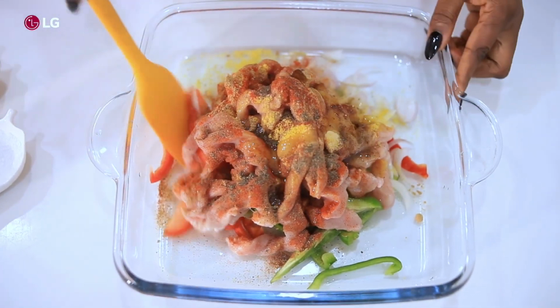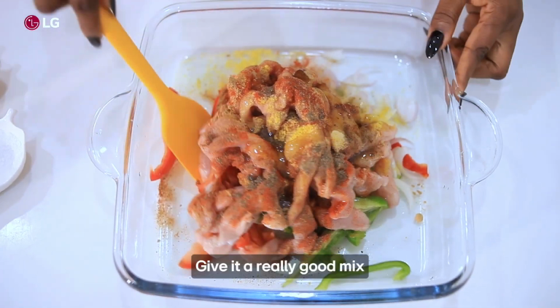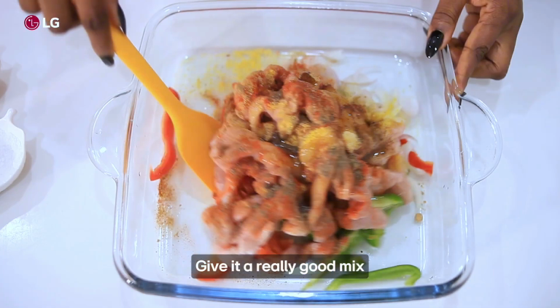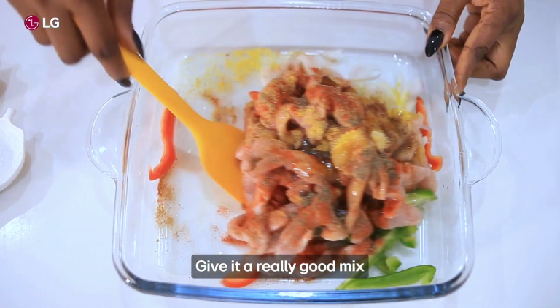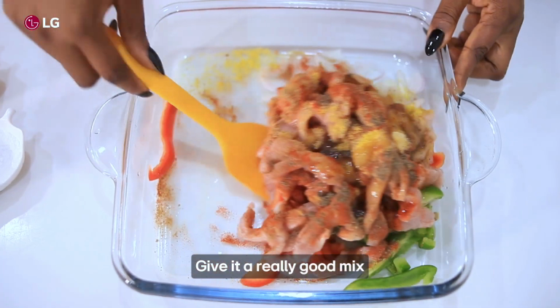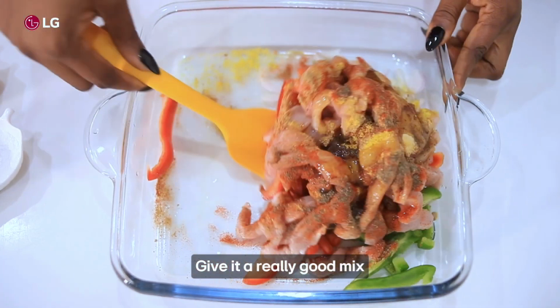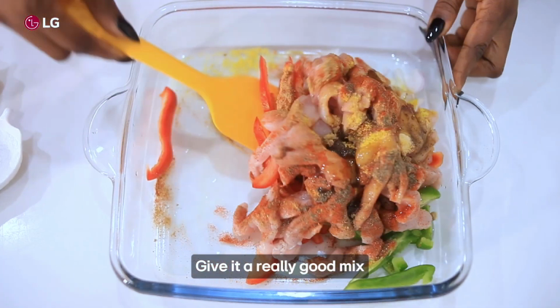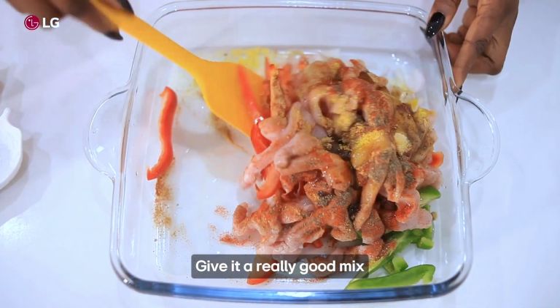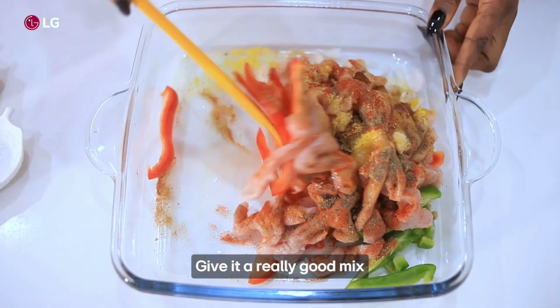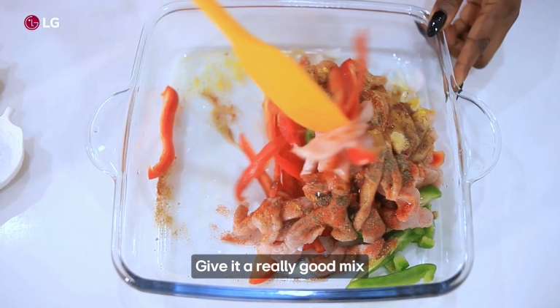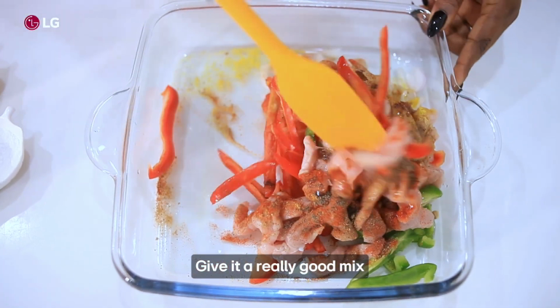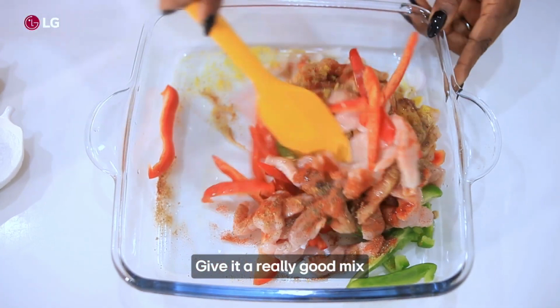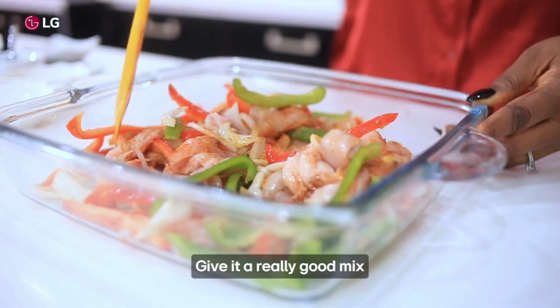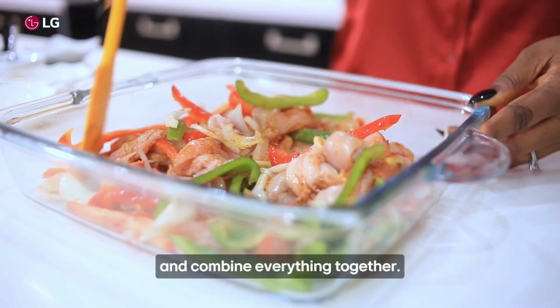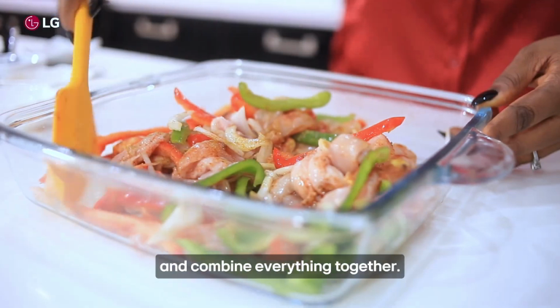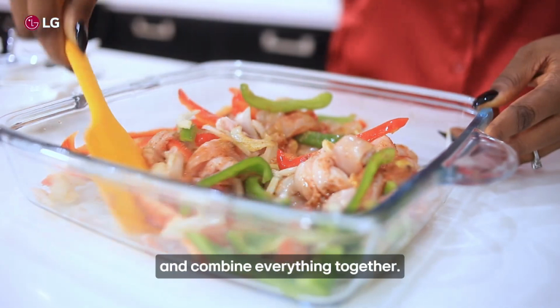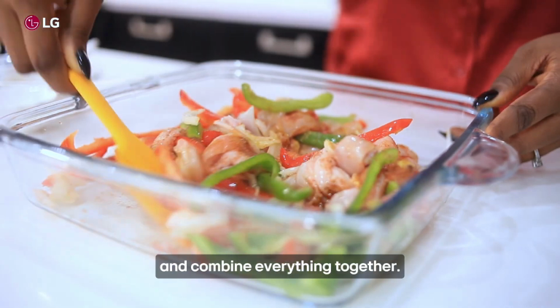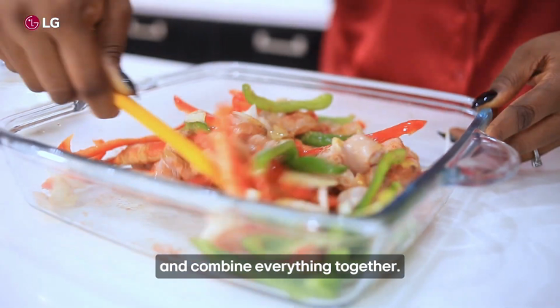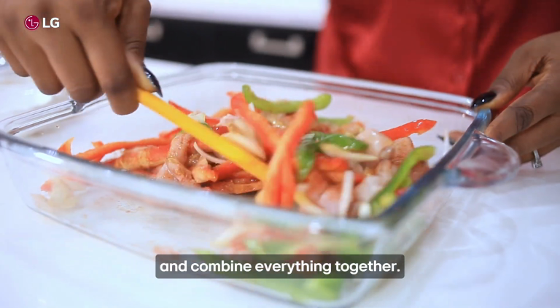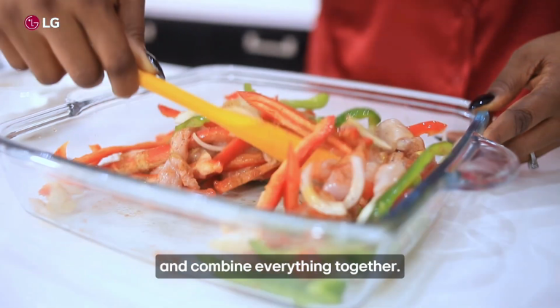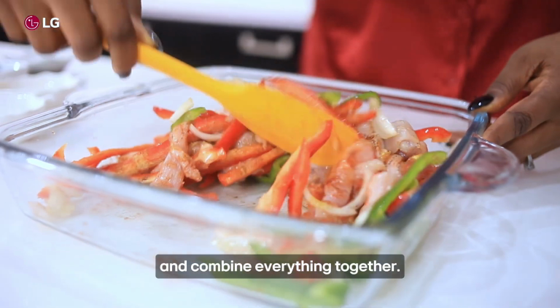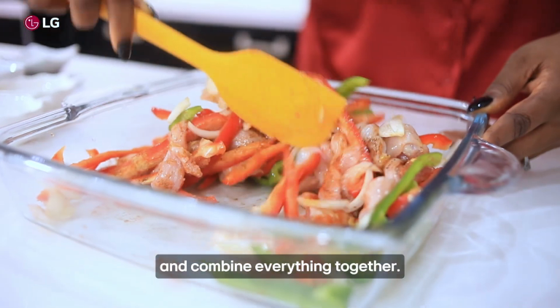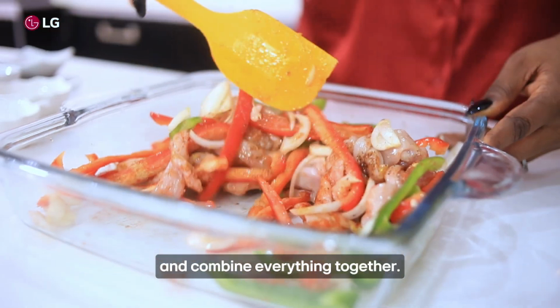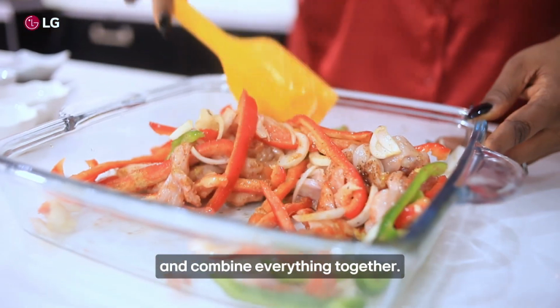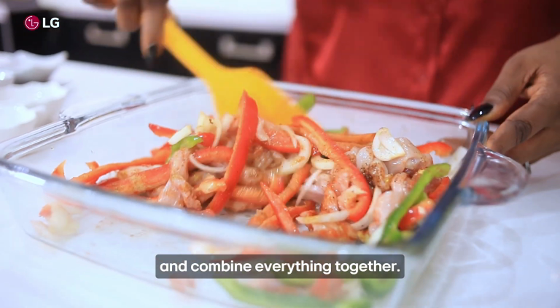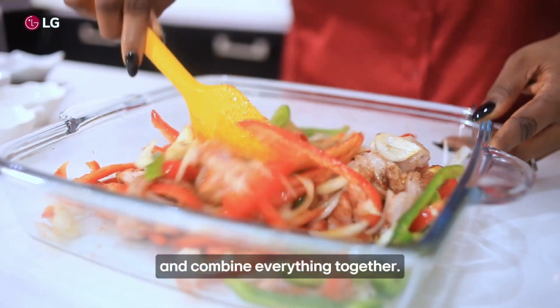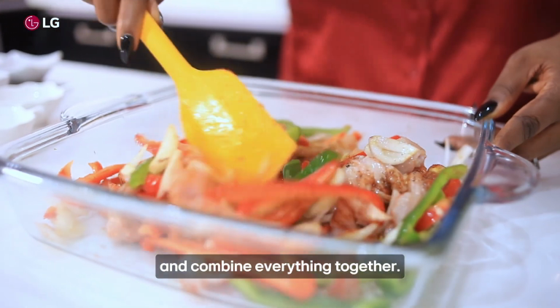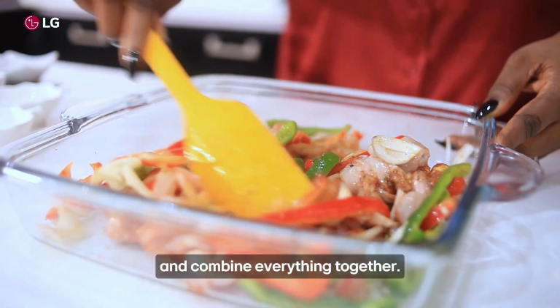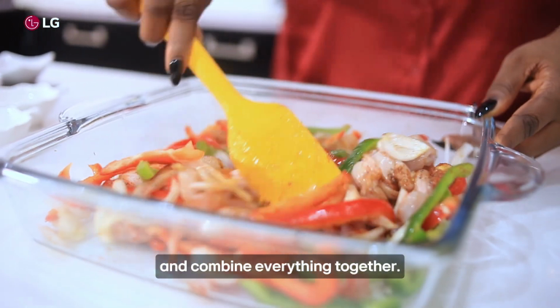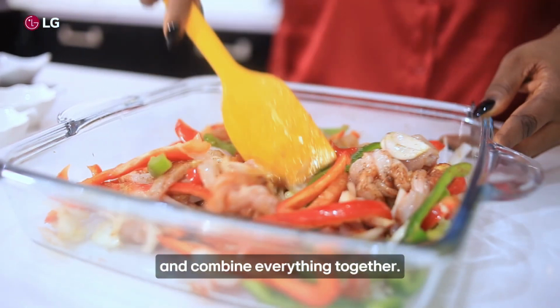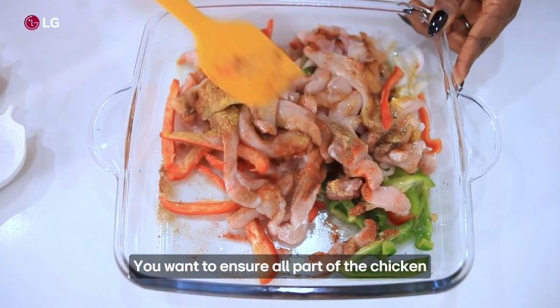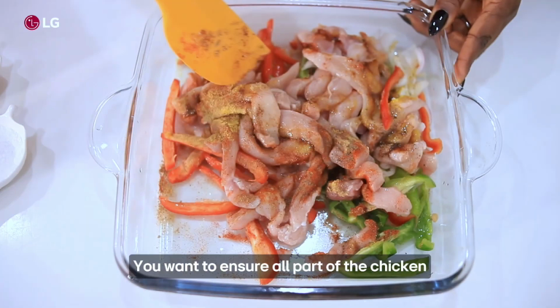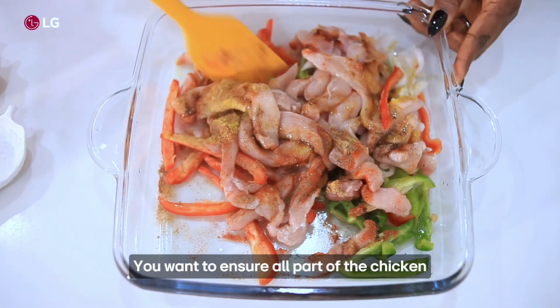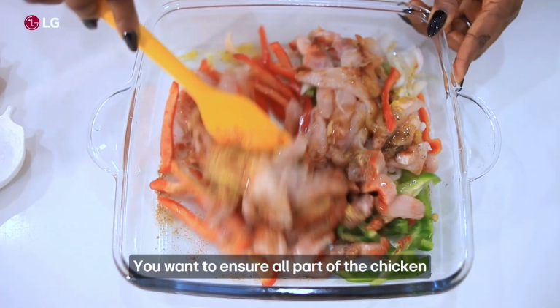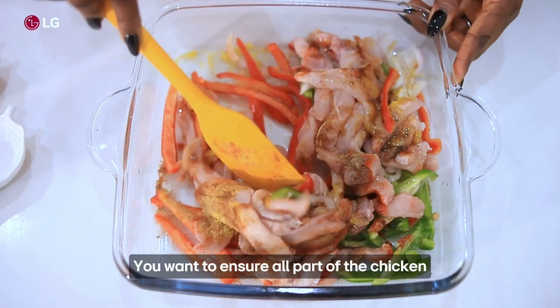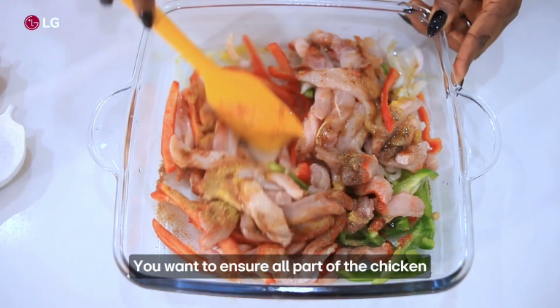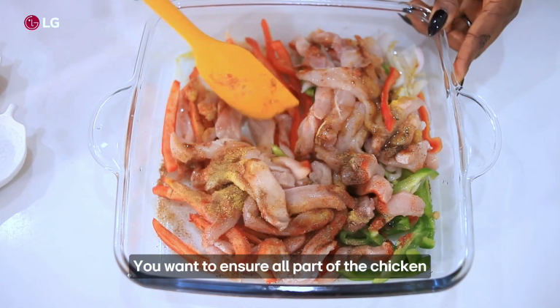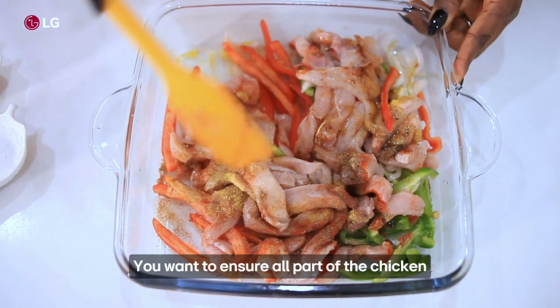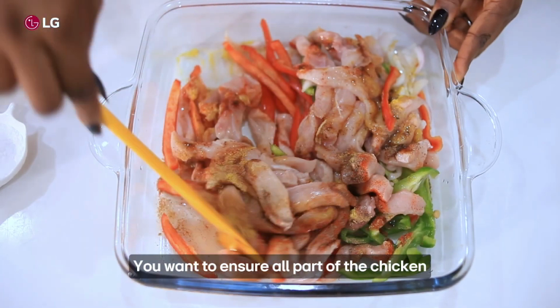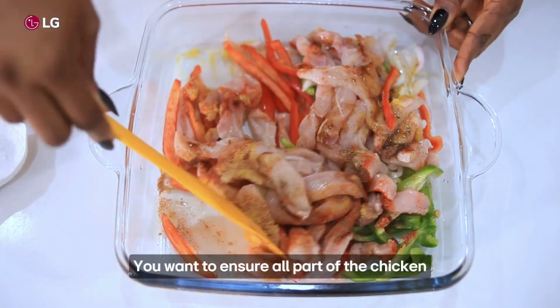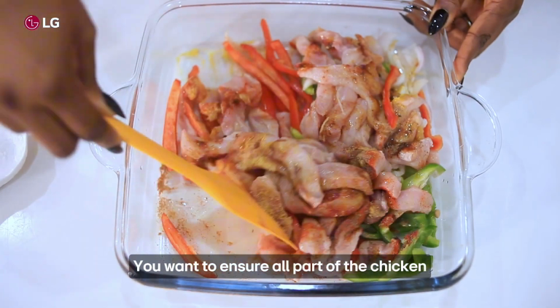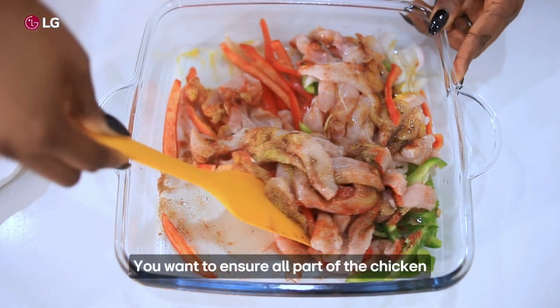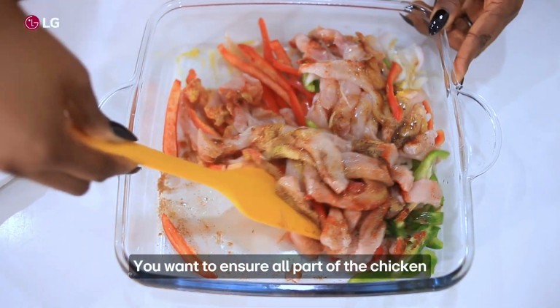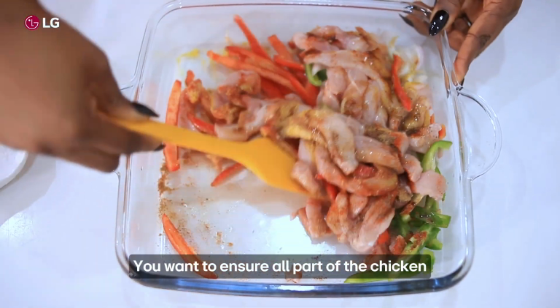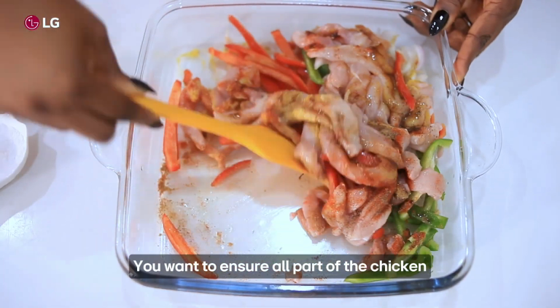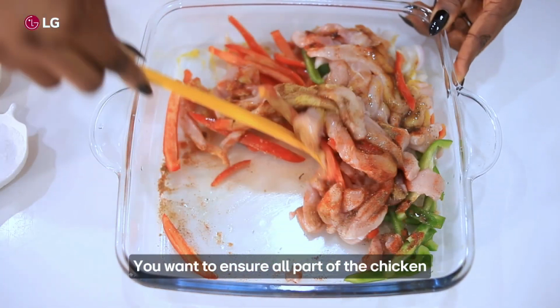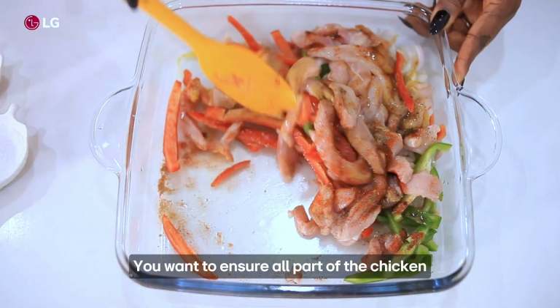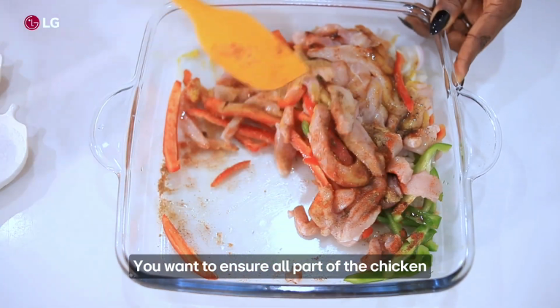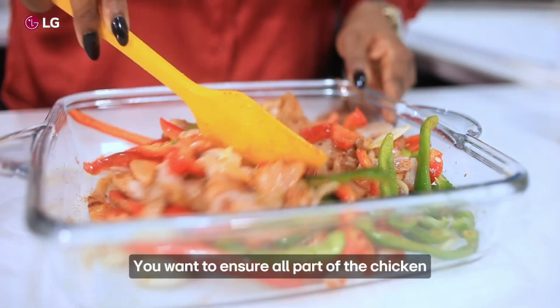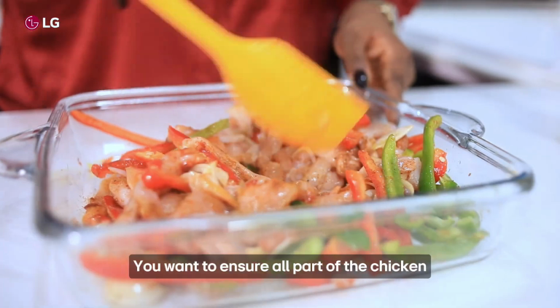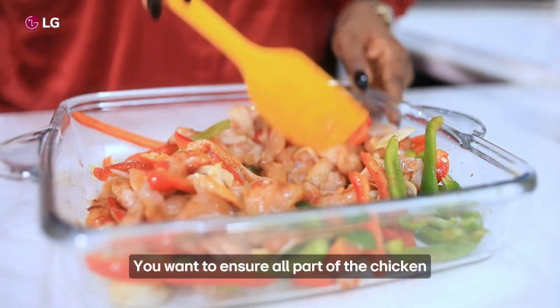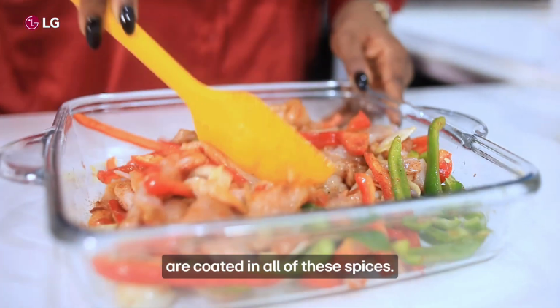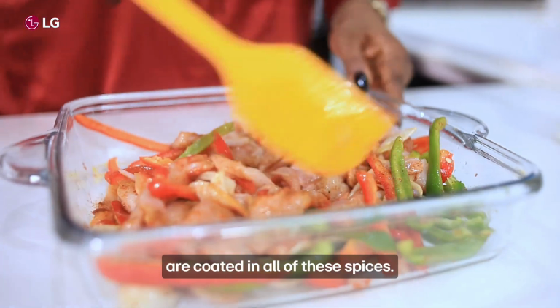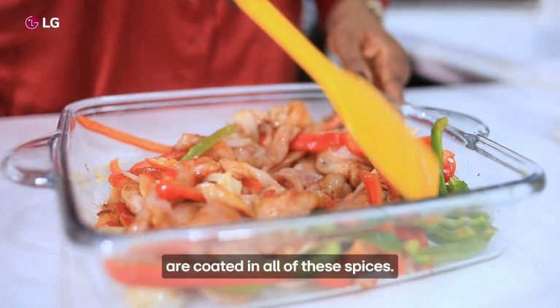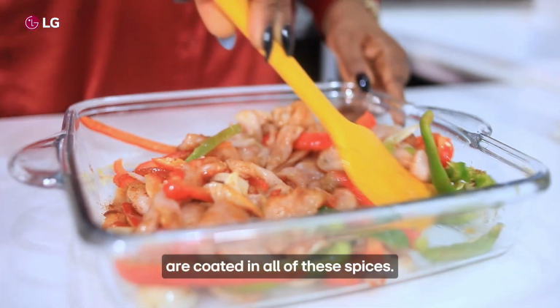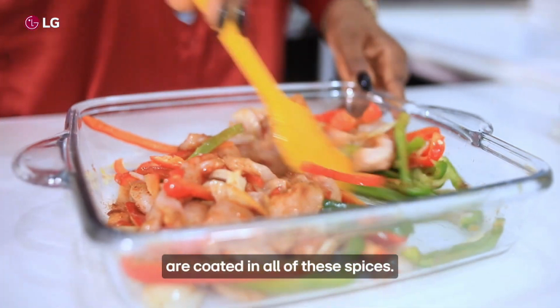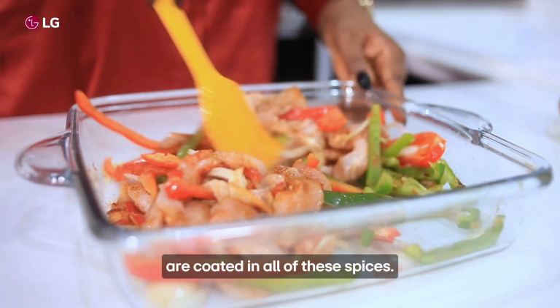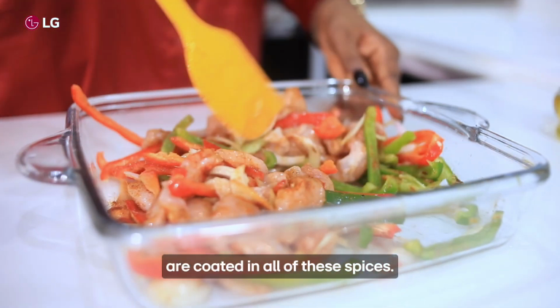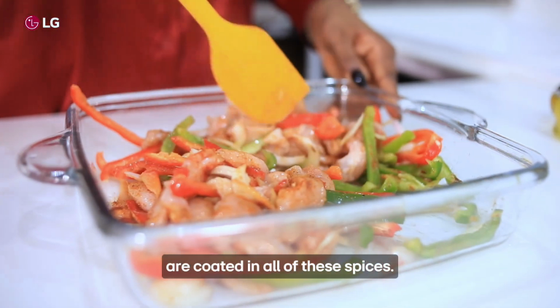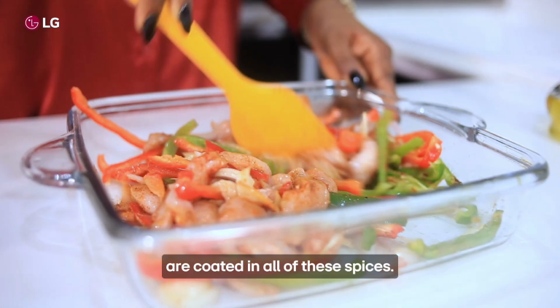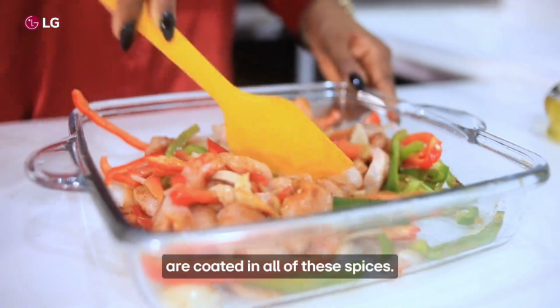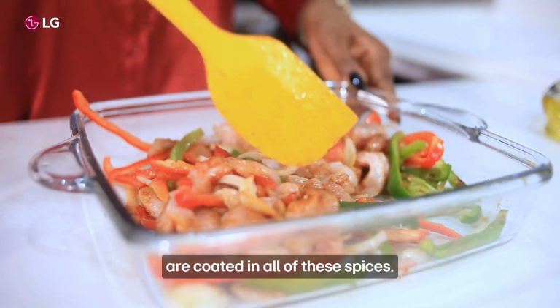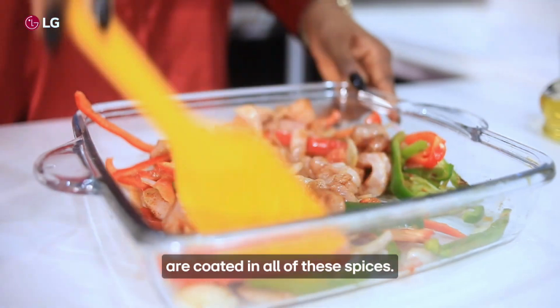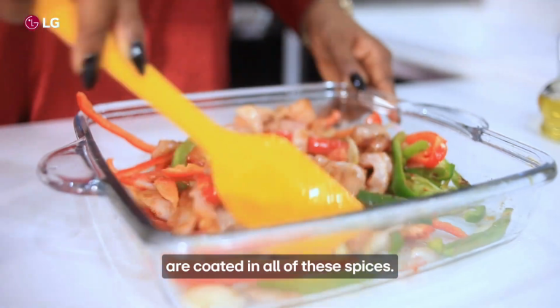Give this a really good mix and combine everything together. You want to ensure all parts of the chicken are coated in all of the spices.